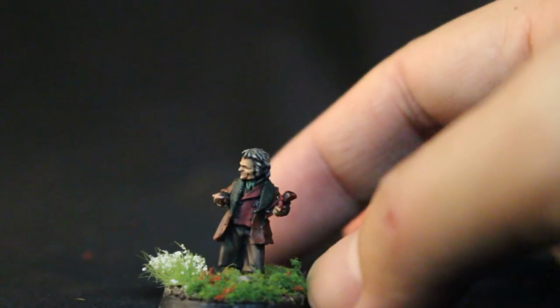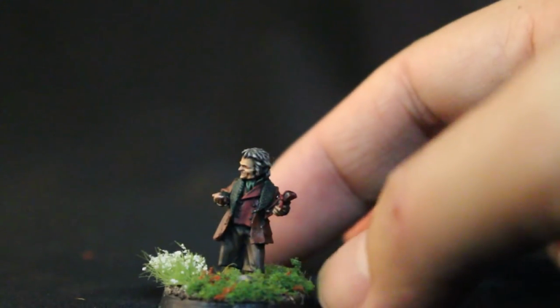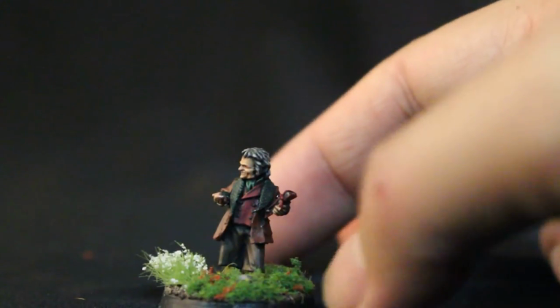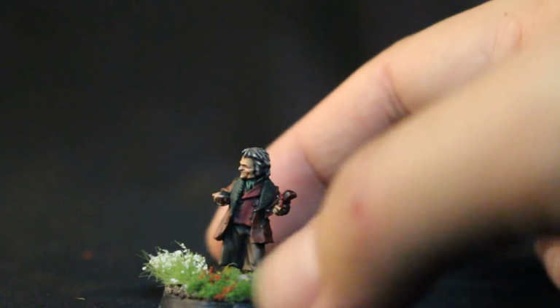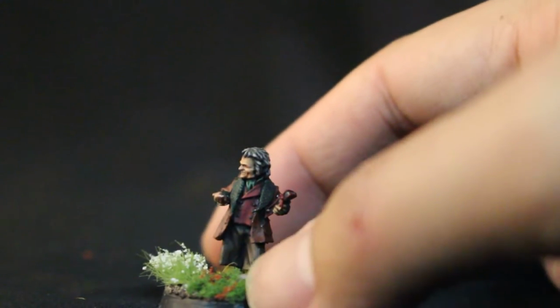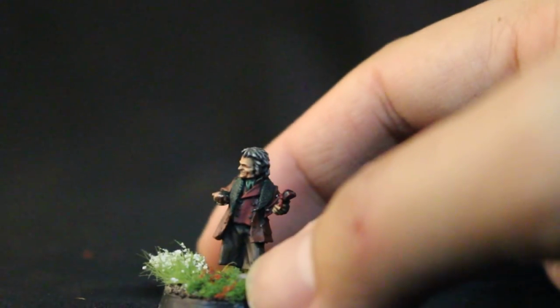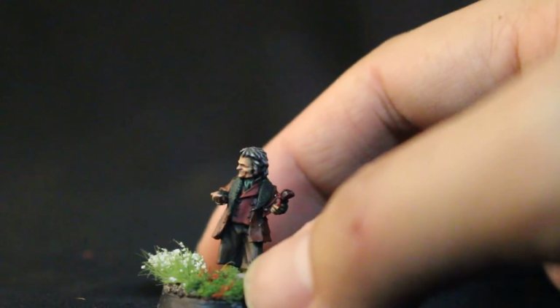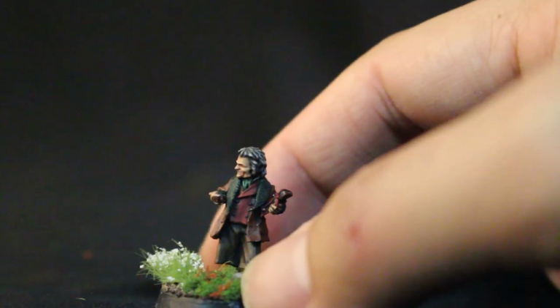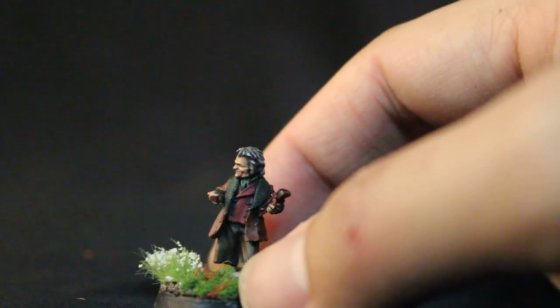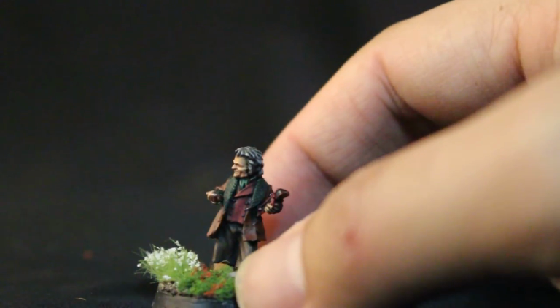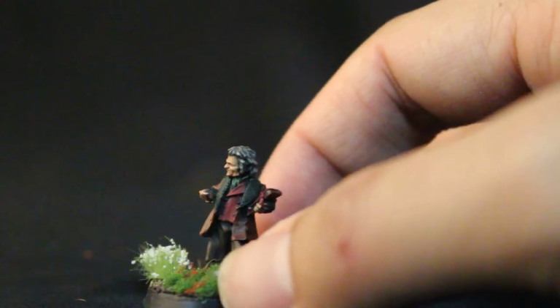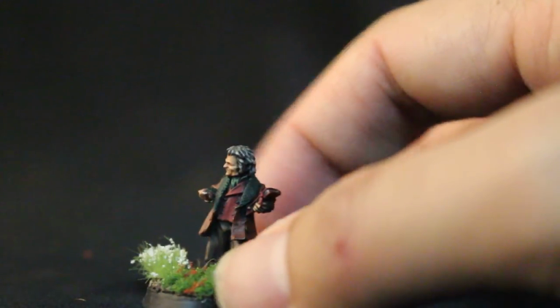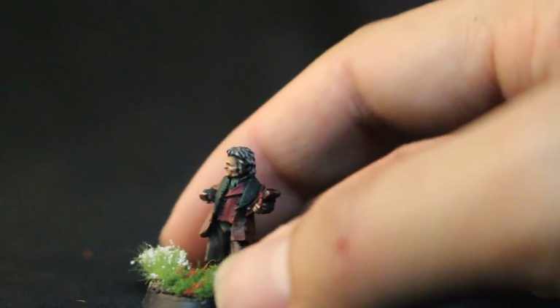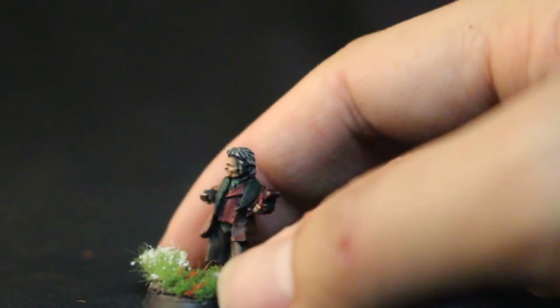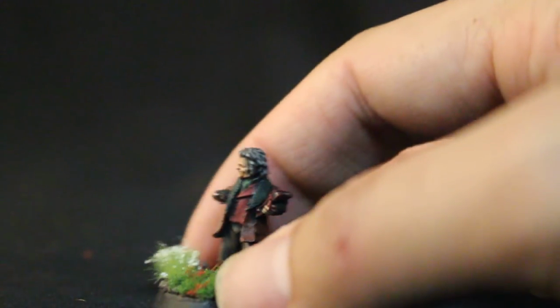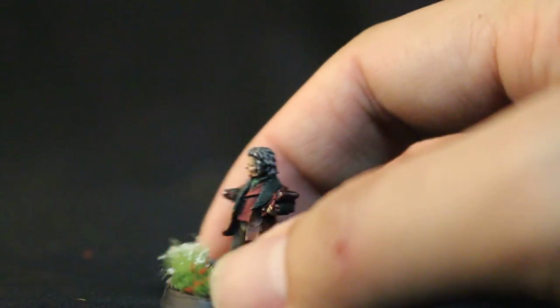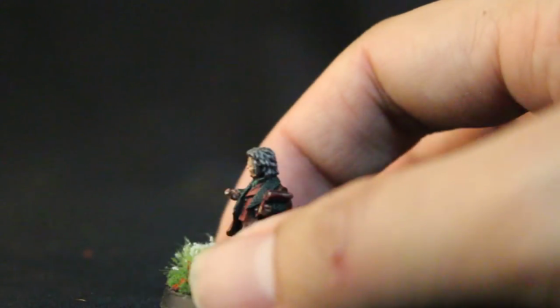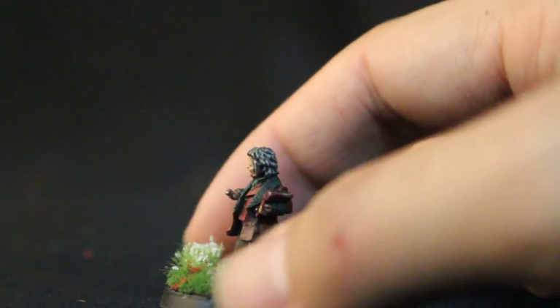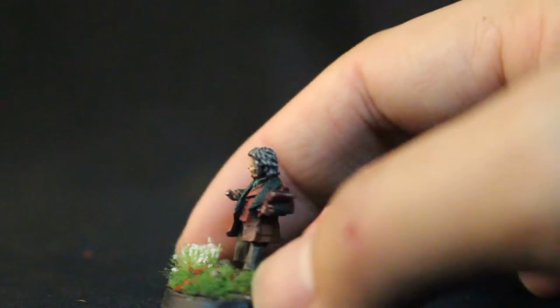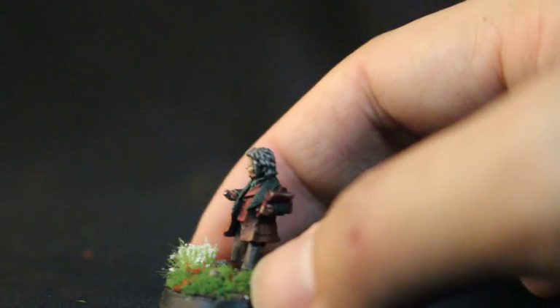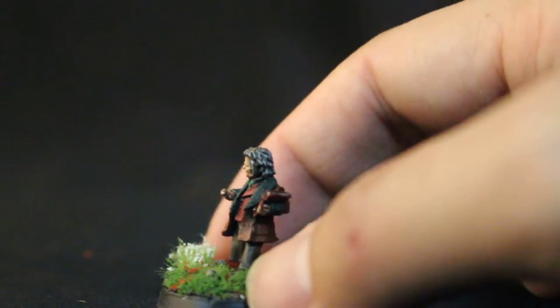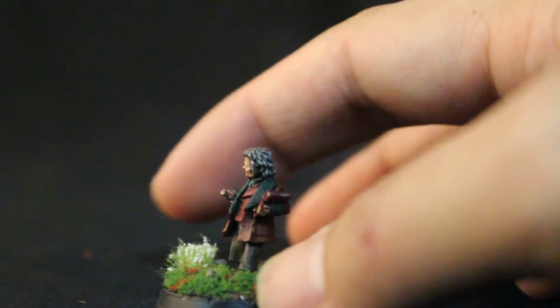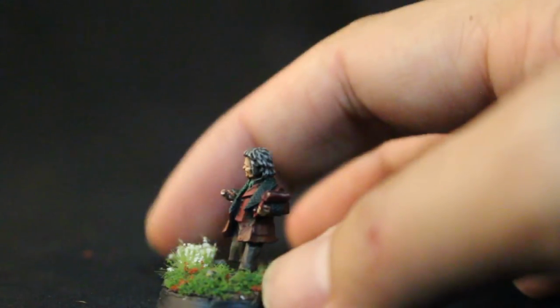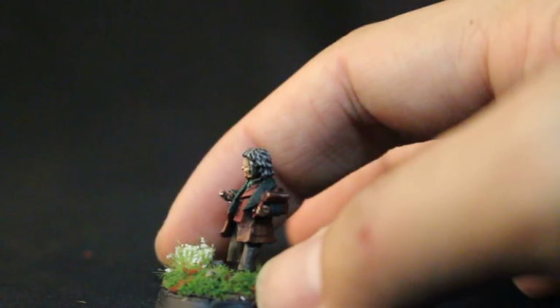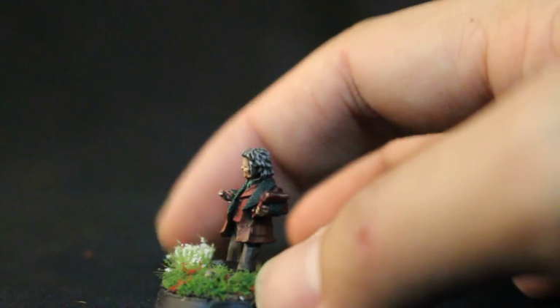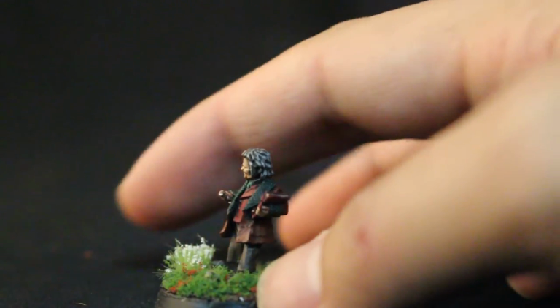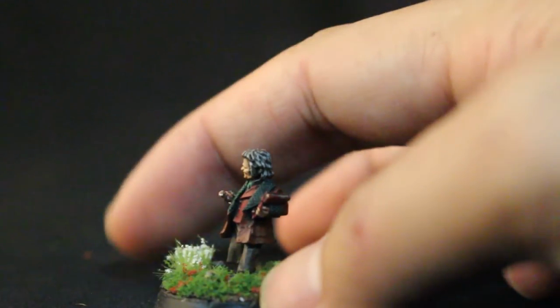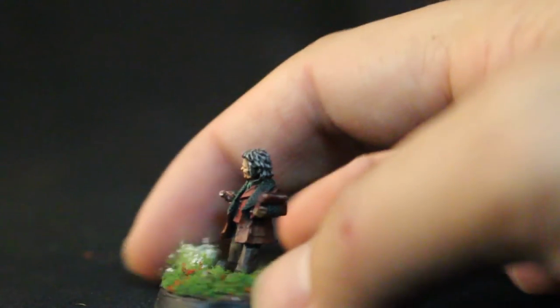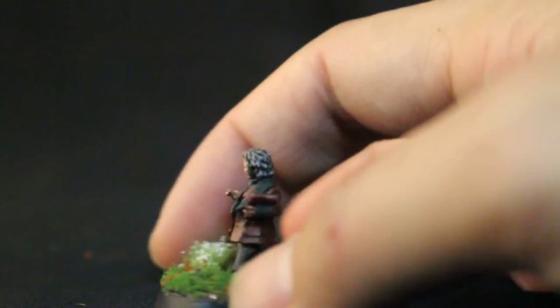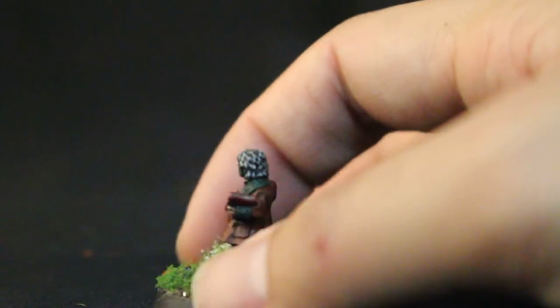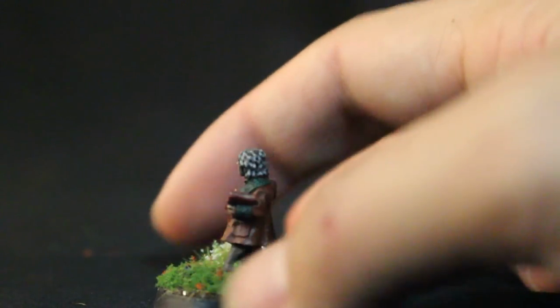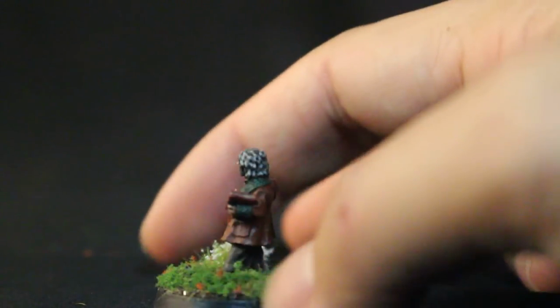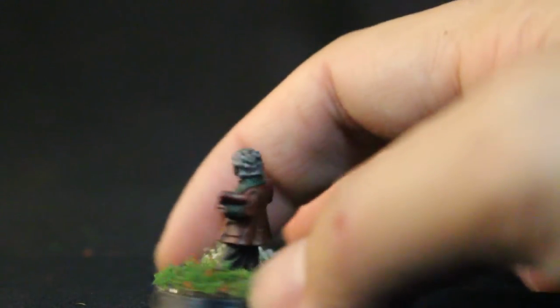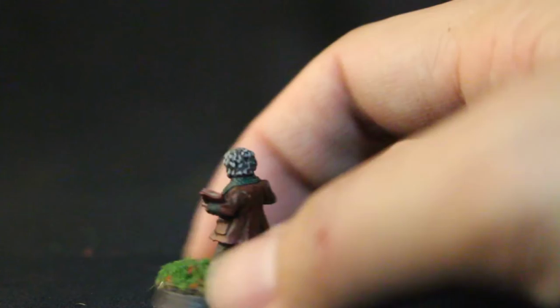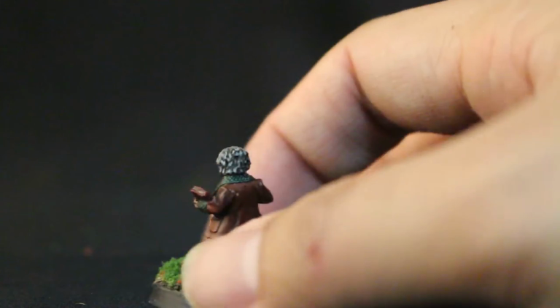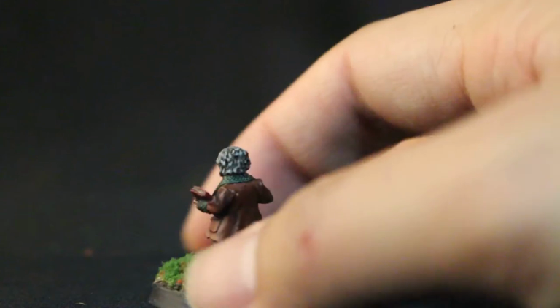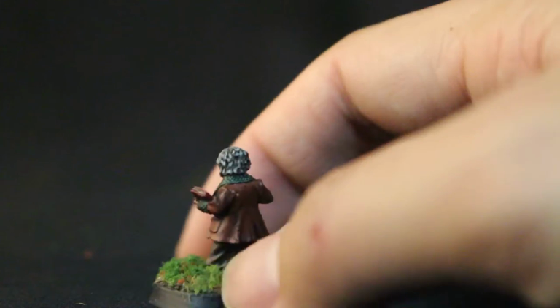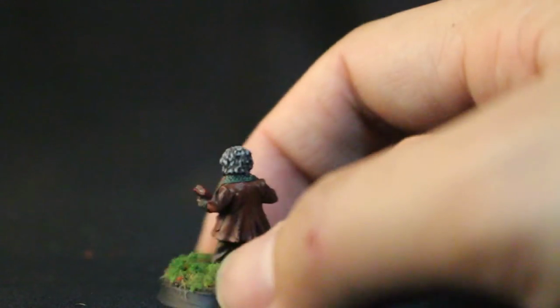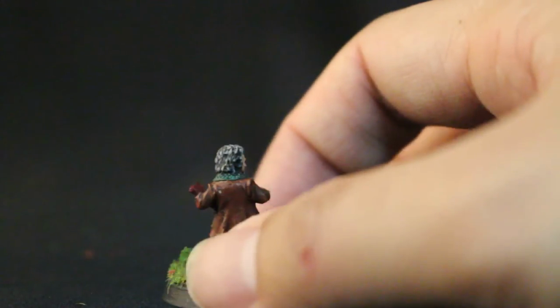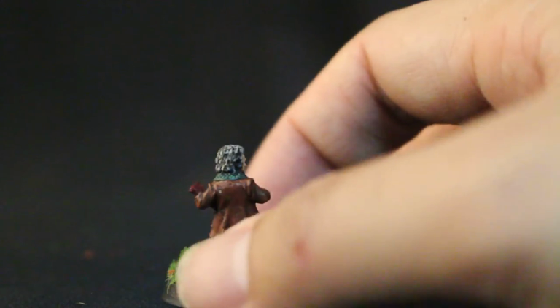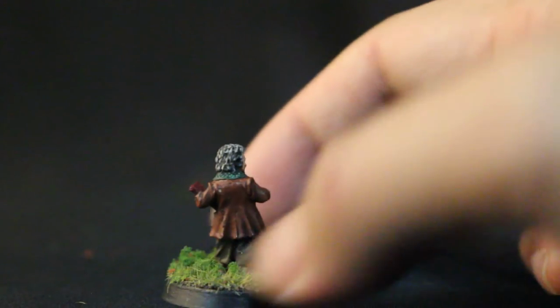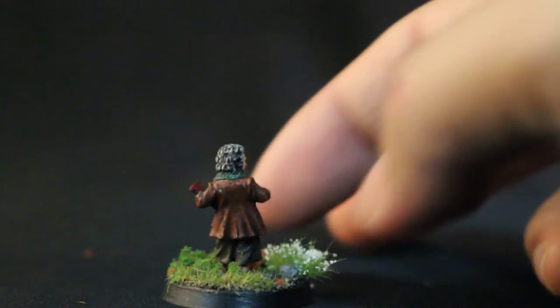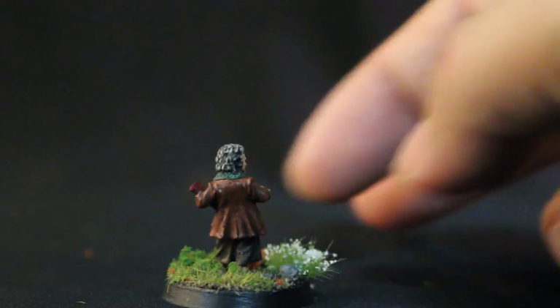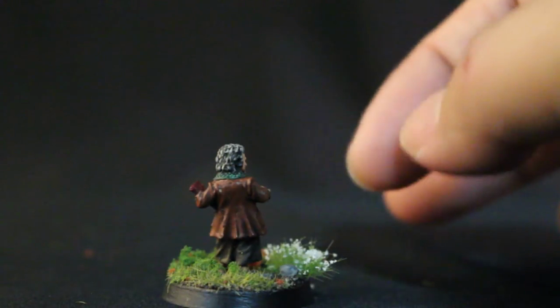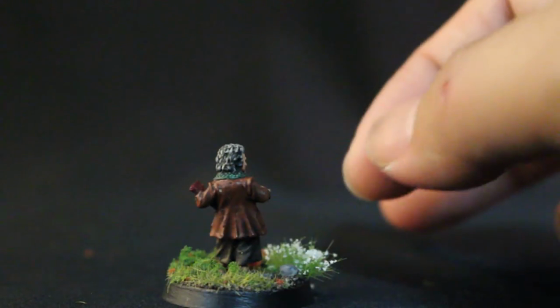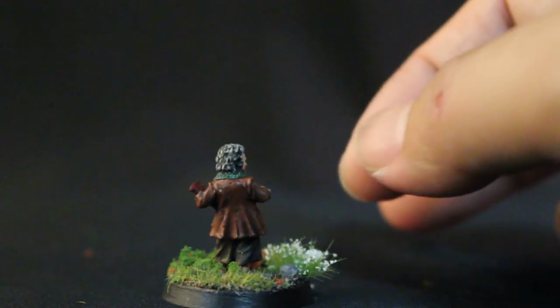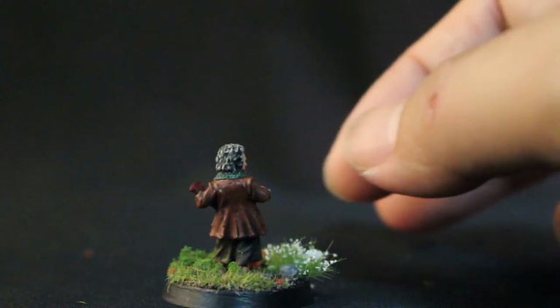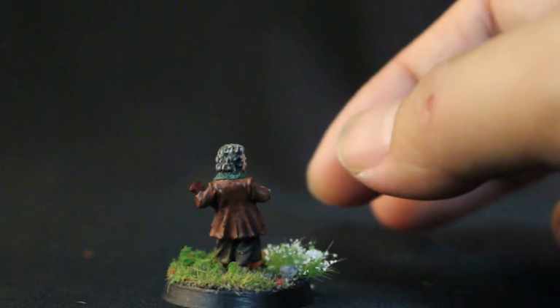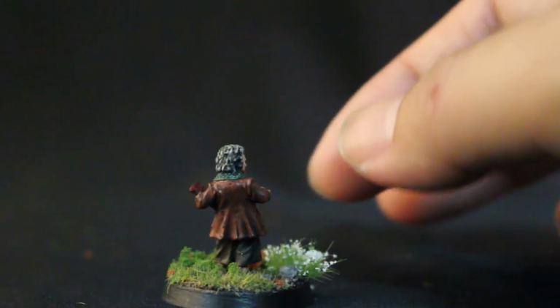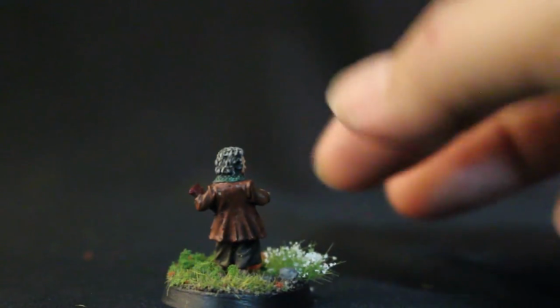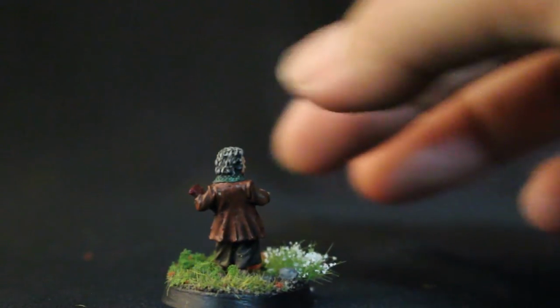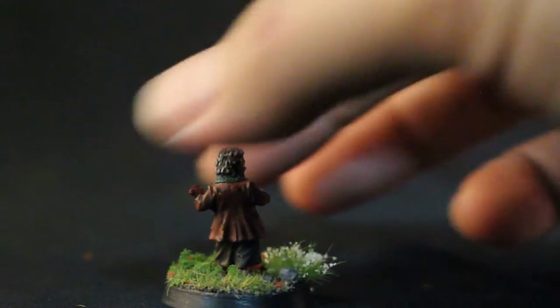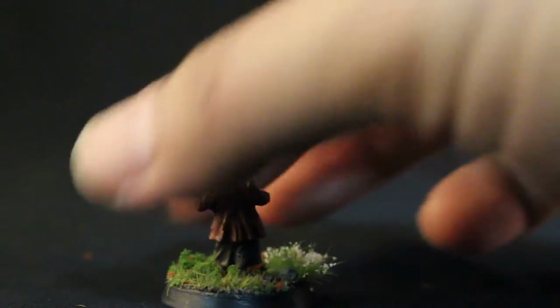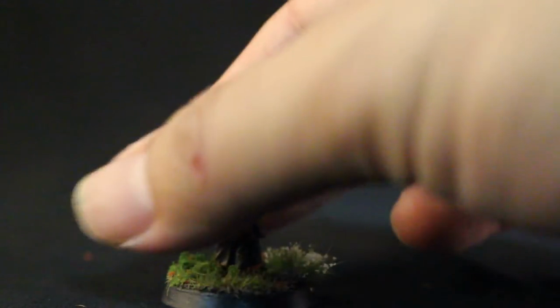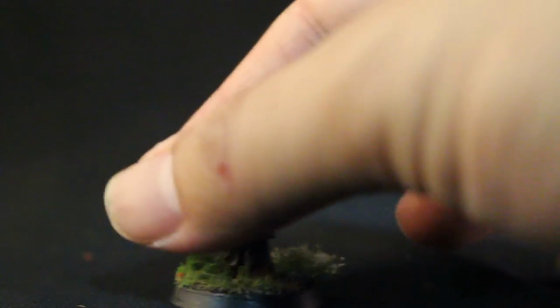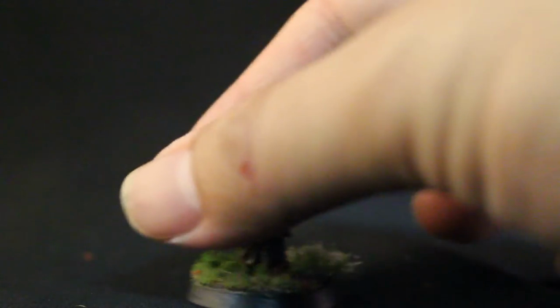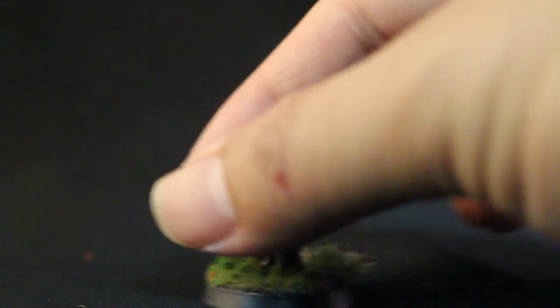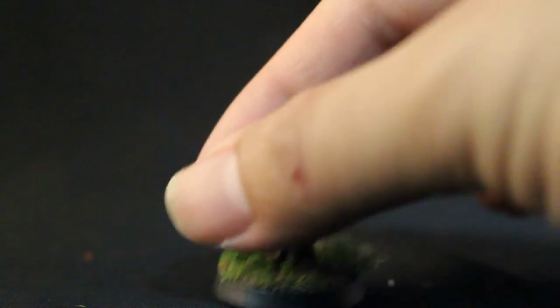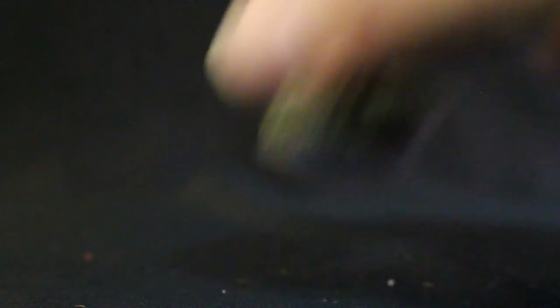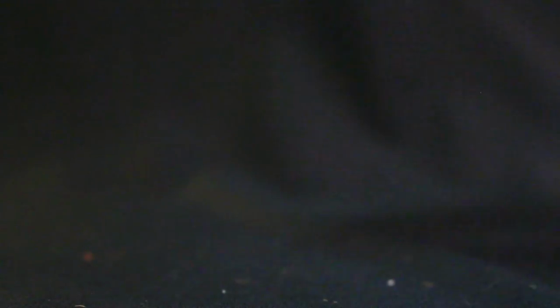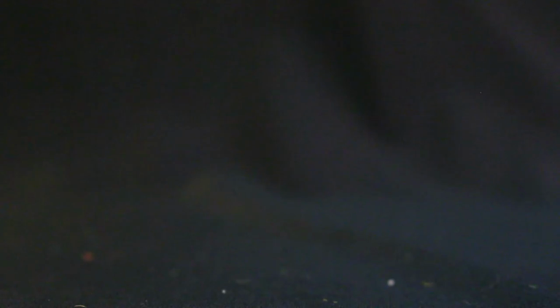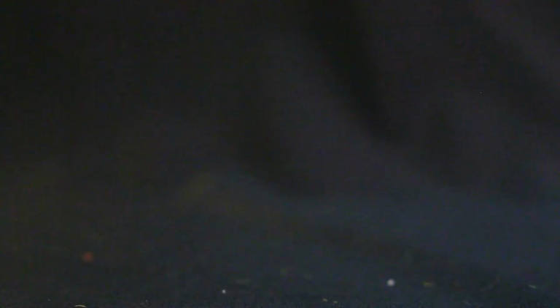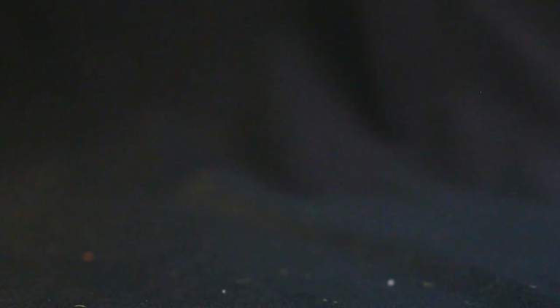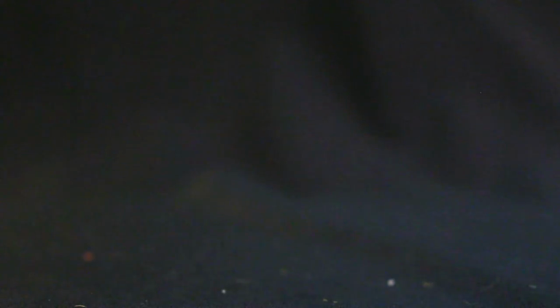Beautiful model, so much fun to paint. I'm really happy I got to work on it.